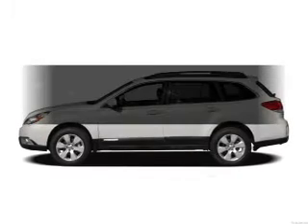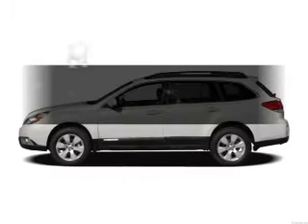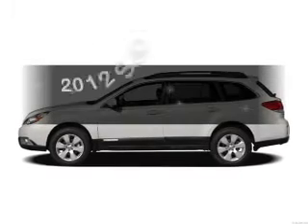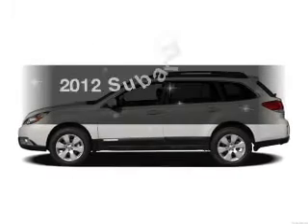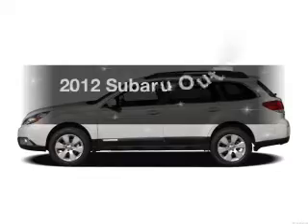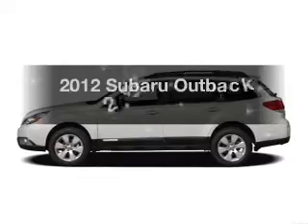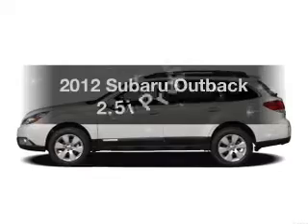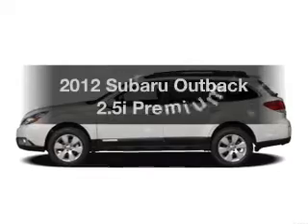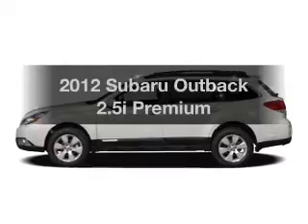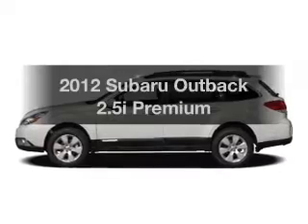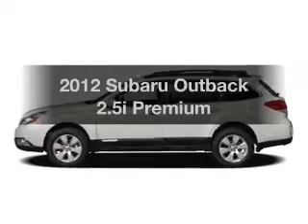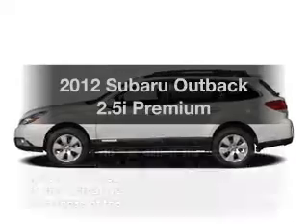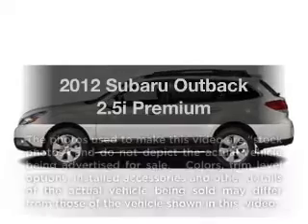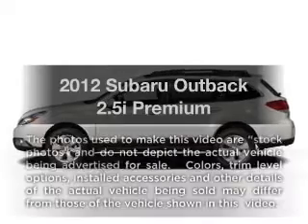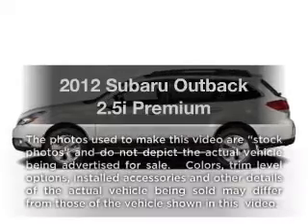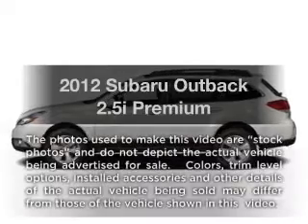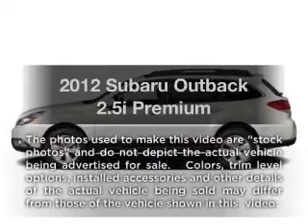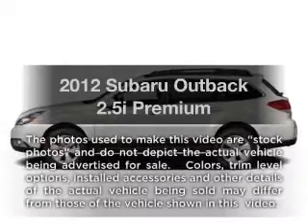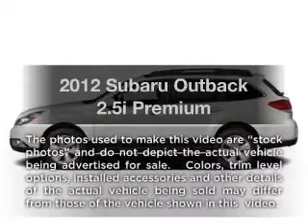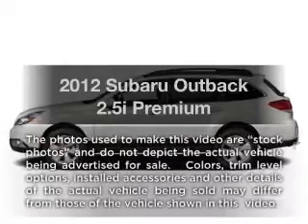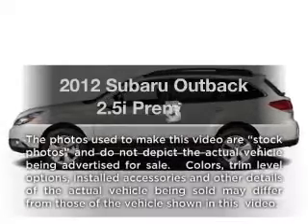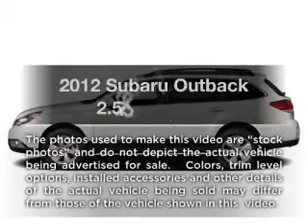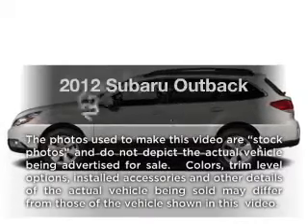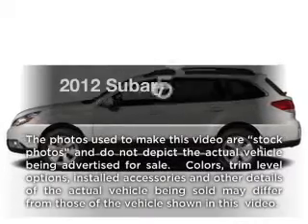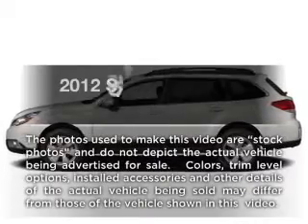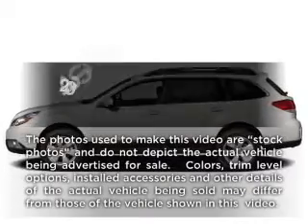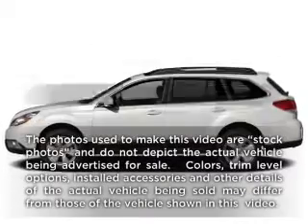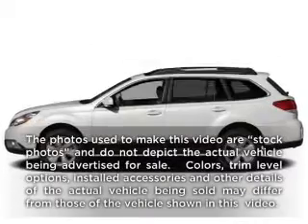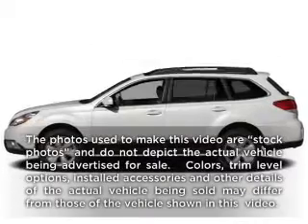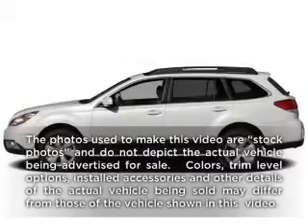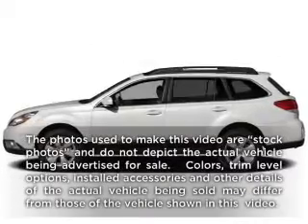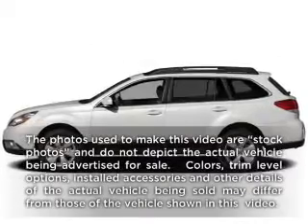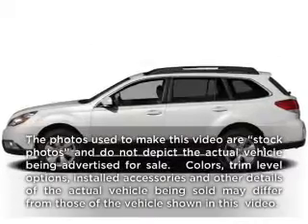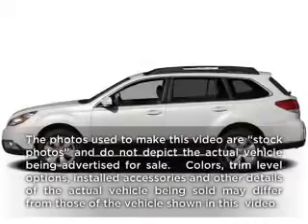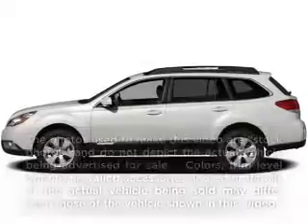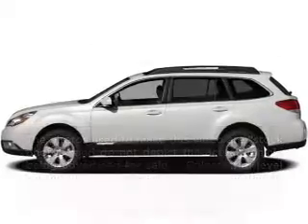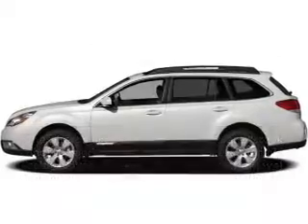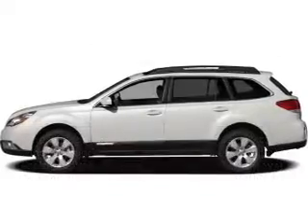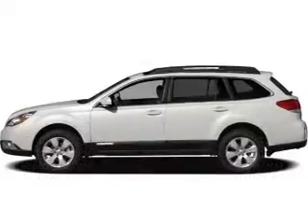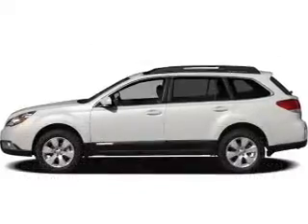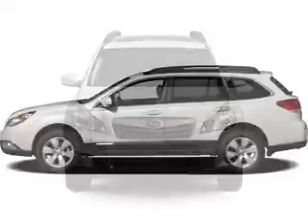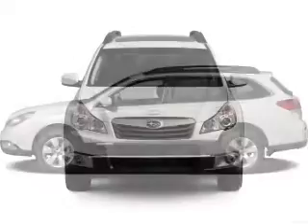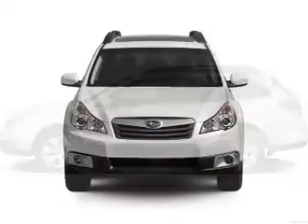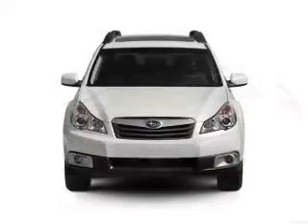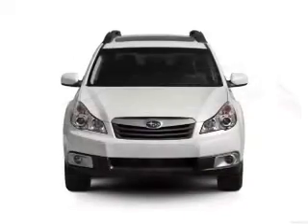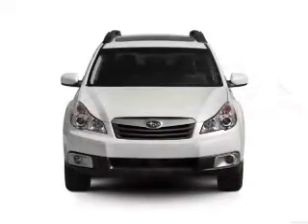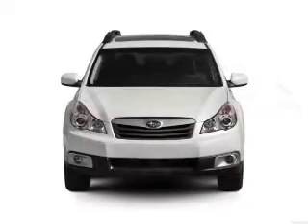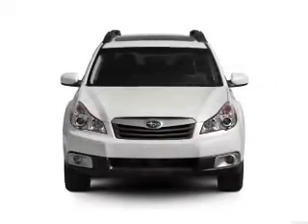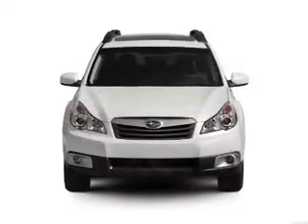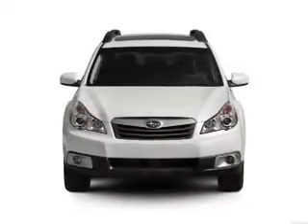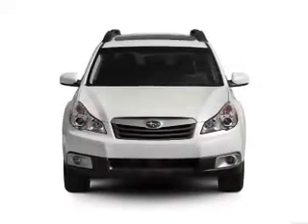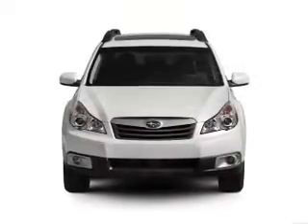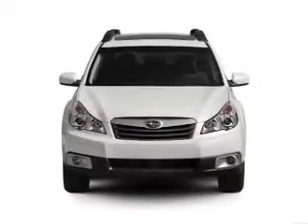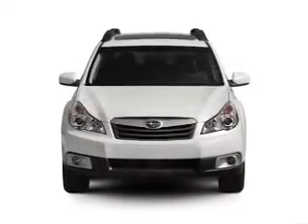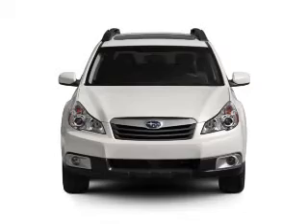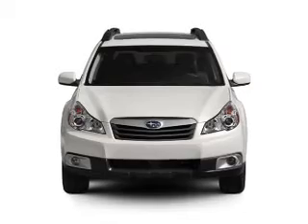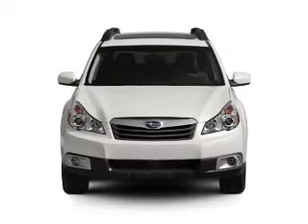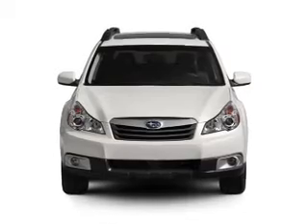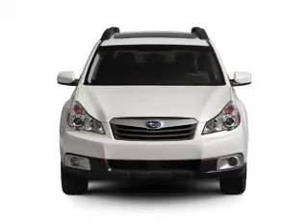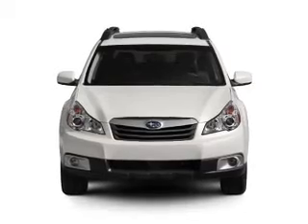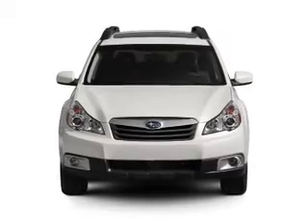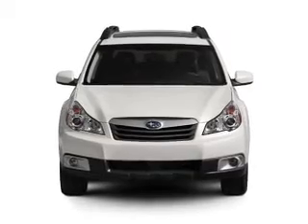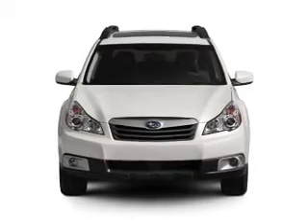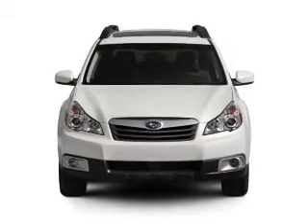Imagine yourself in this 2012 Subaru Outback. If you're looking for a first-rate auto, this one could be yours today.